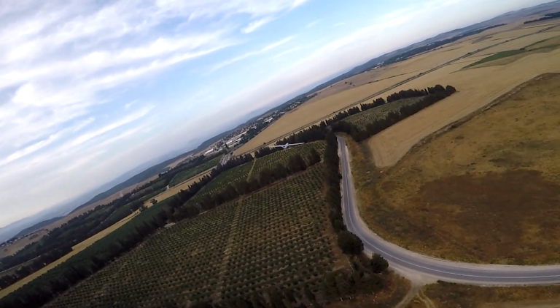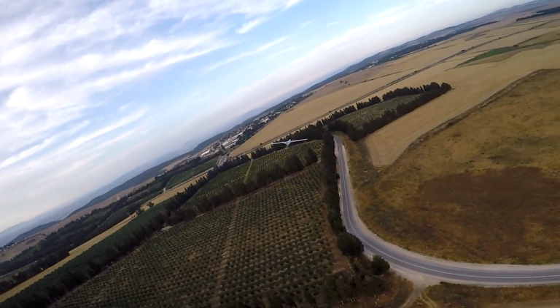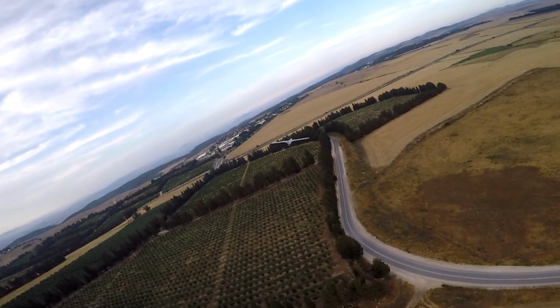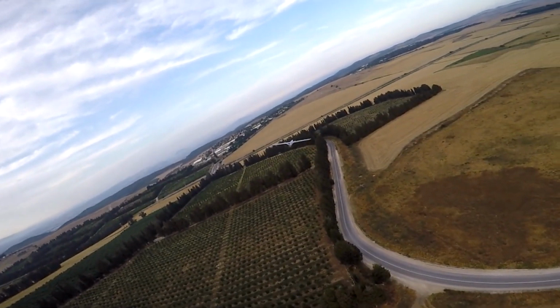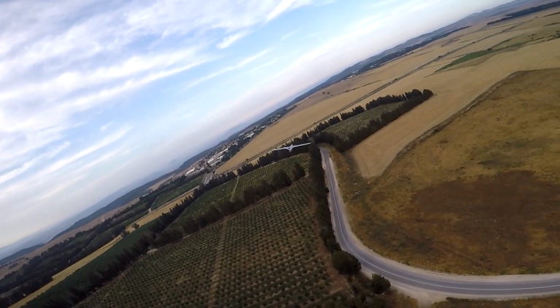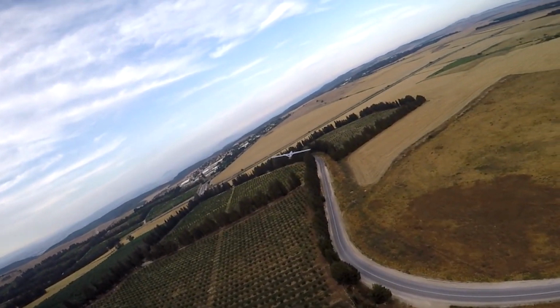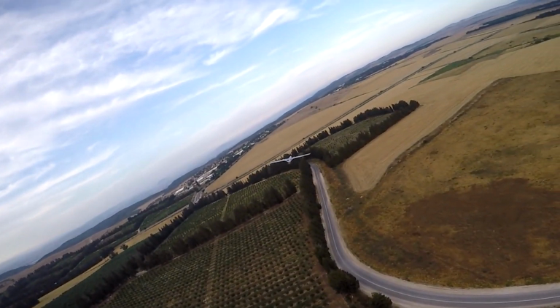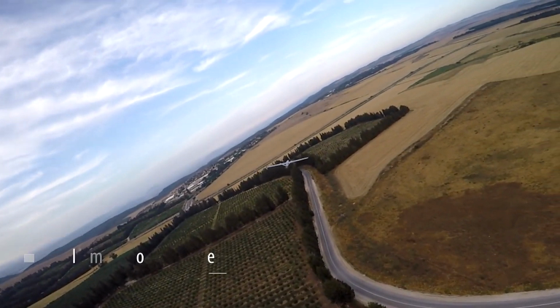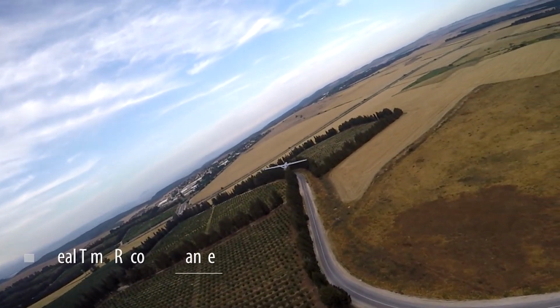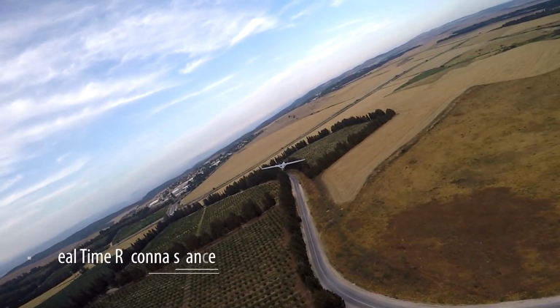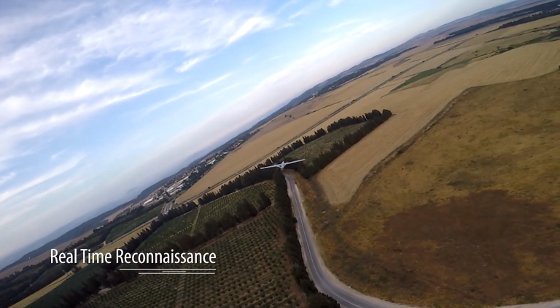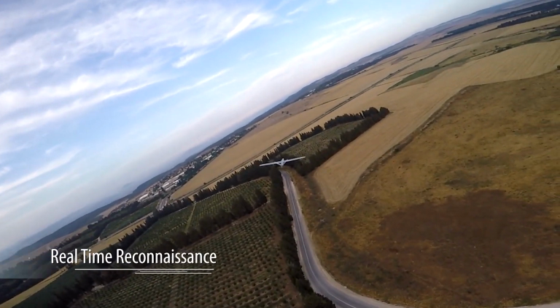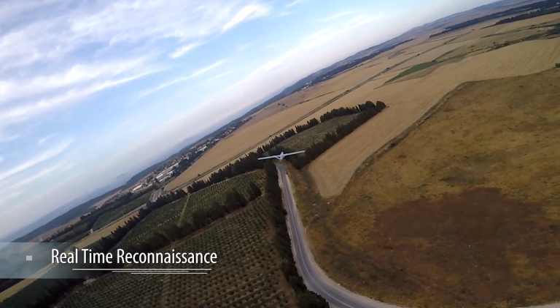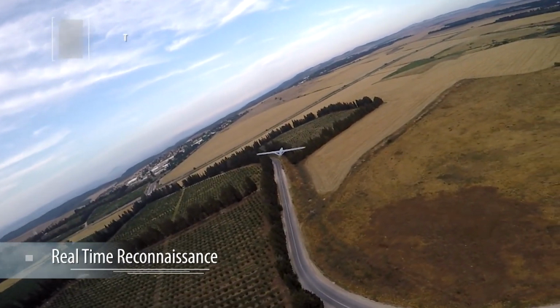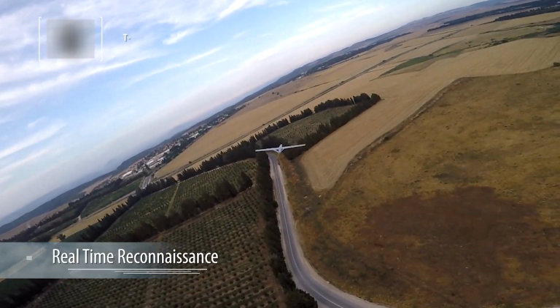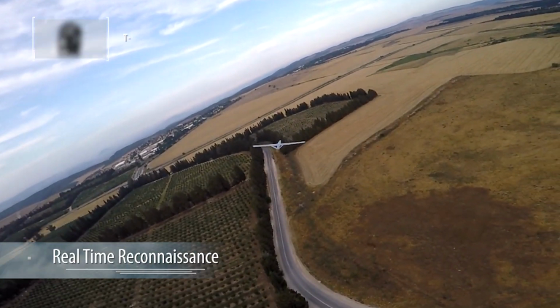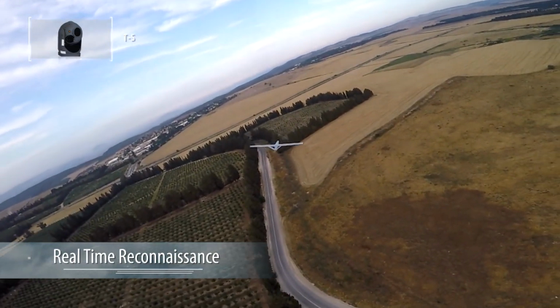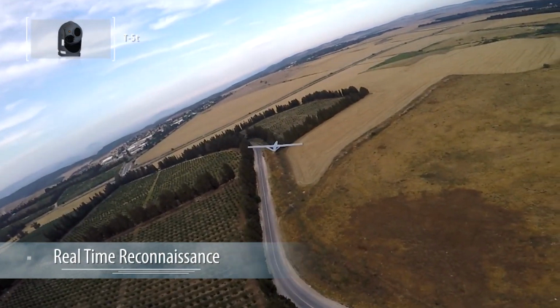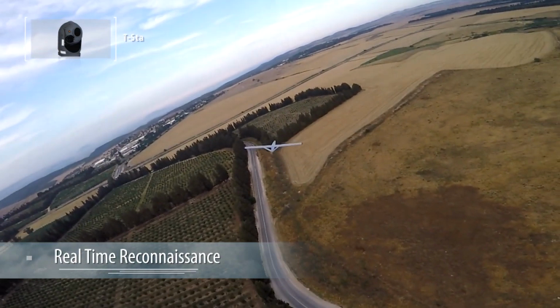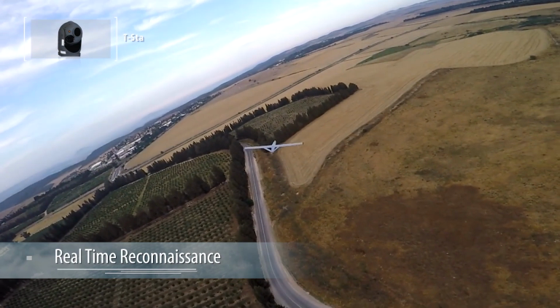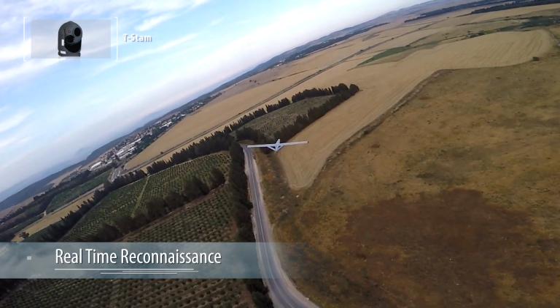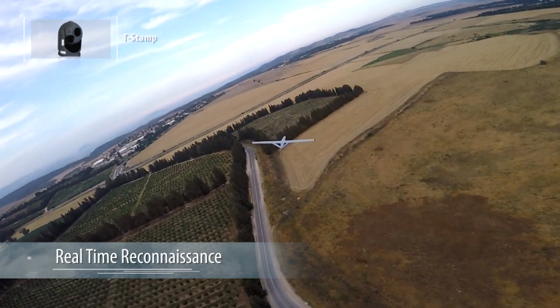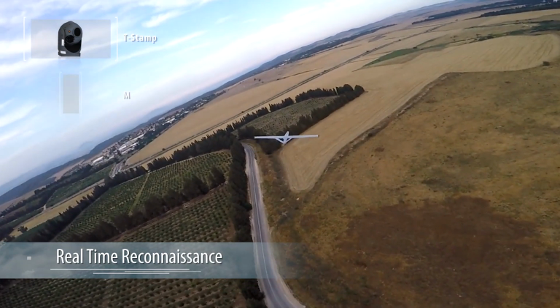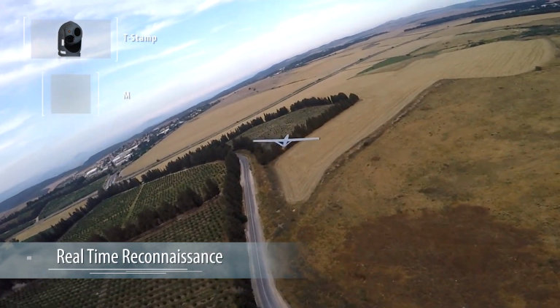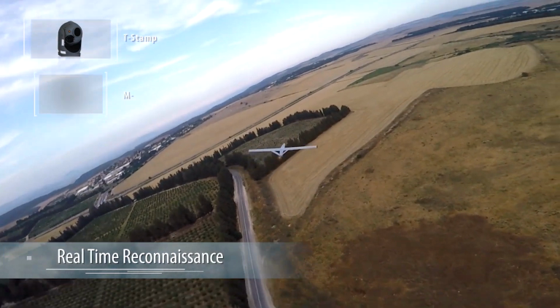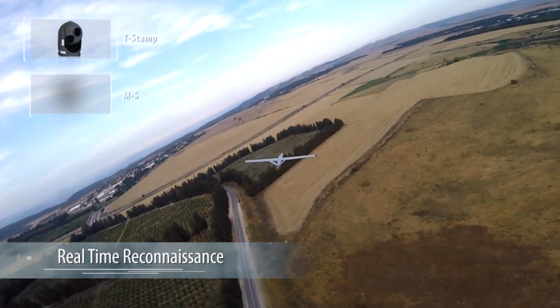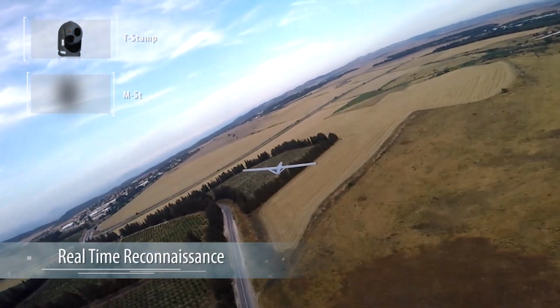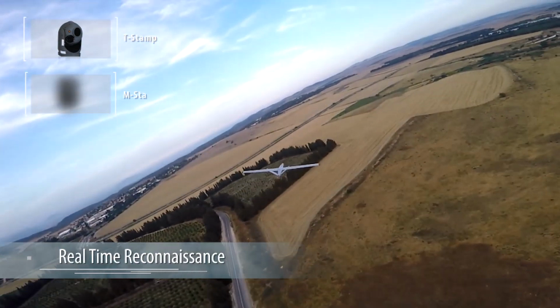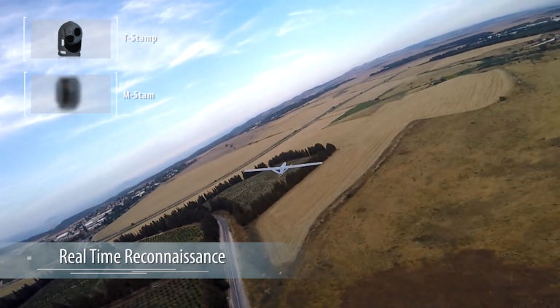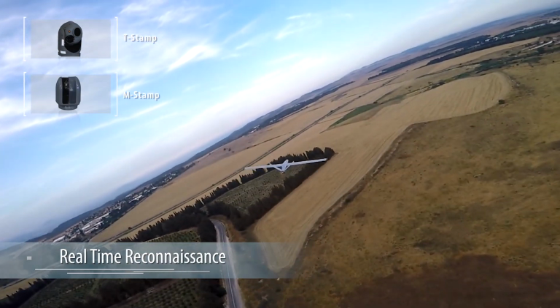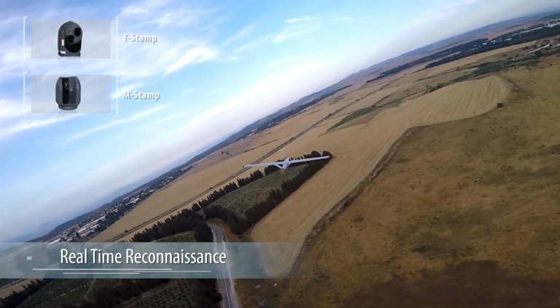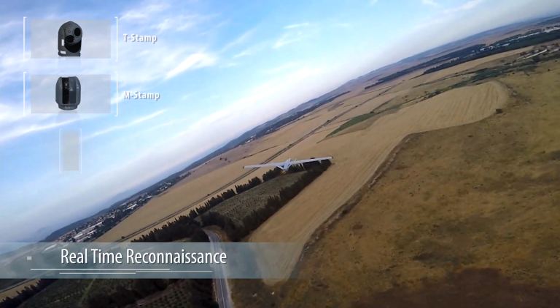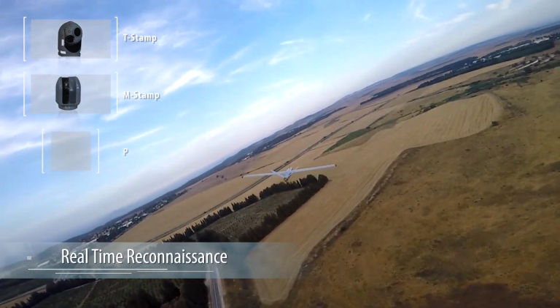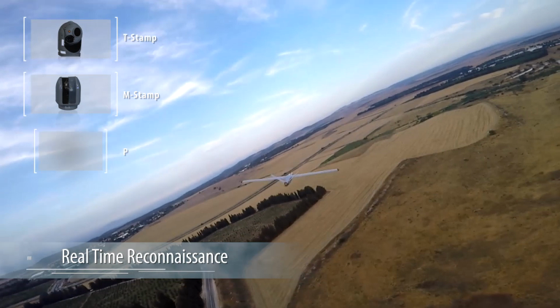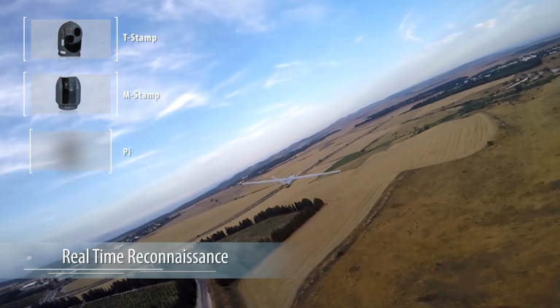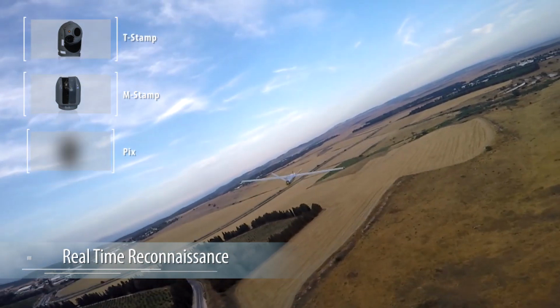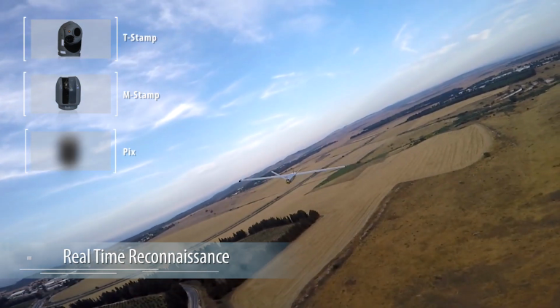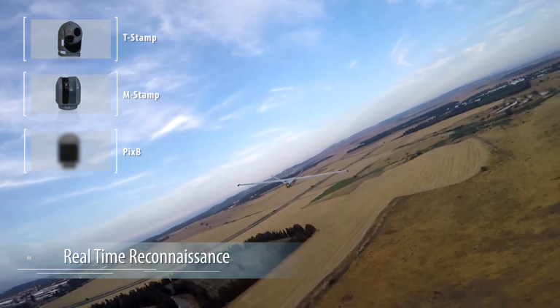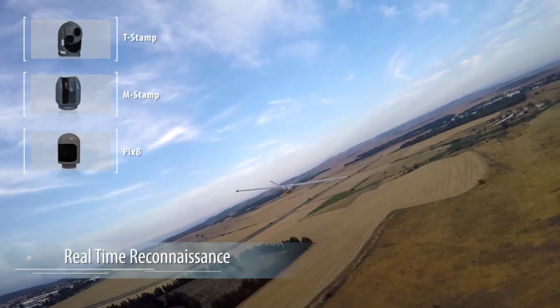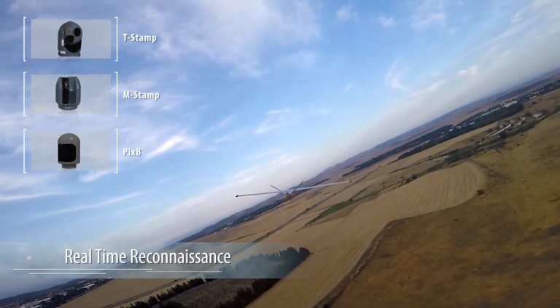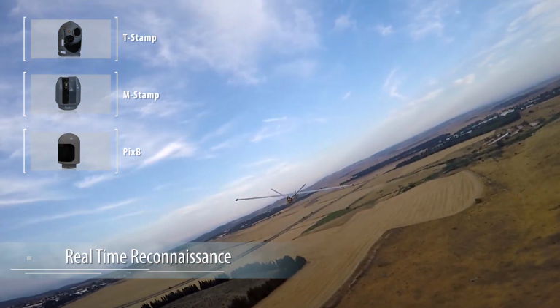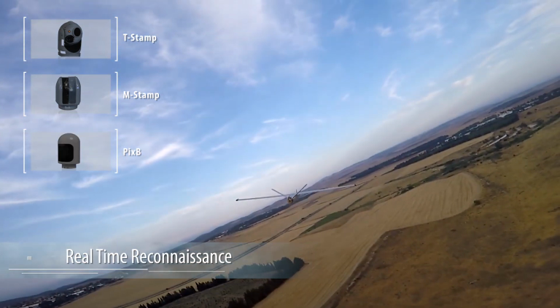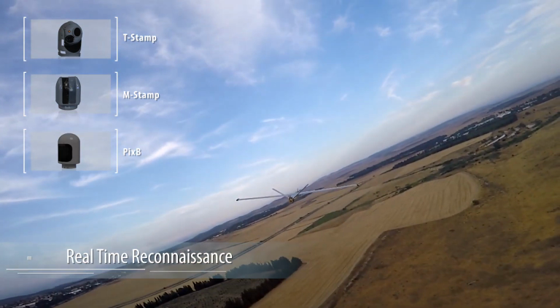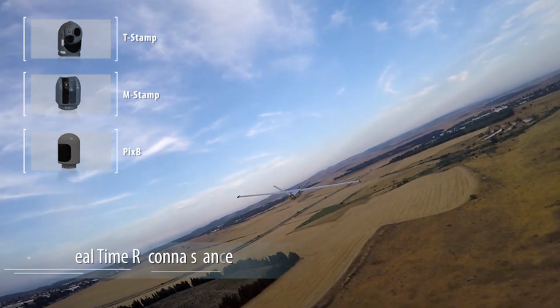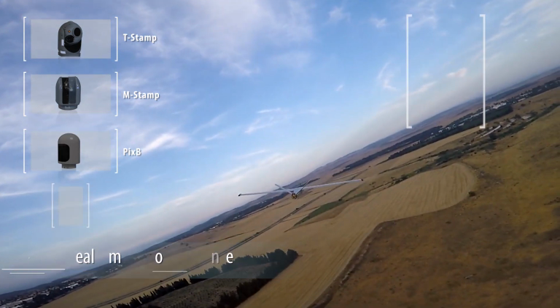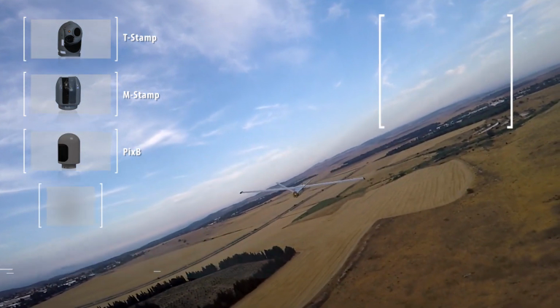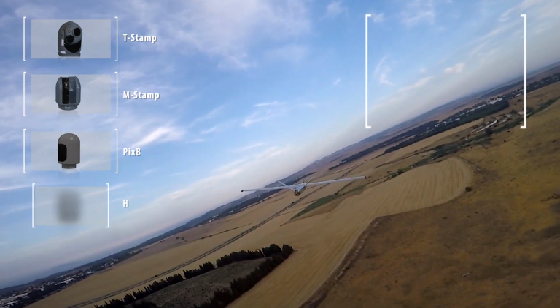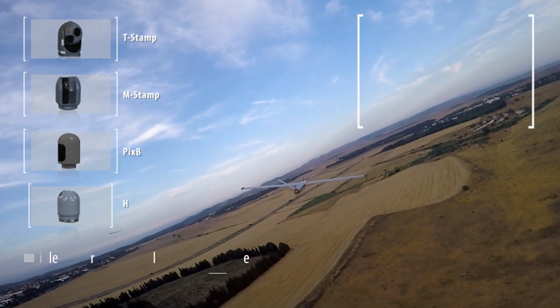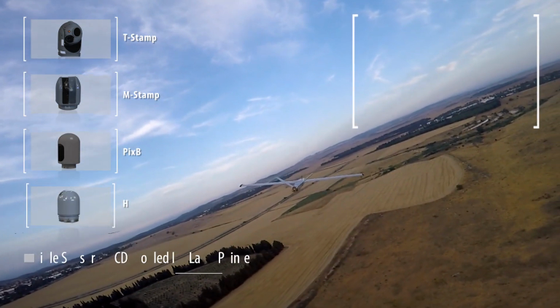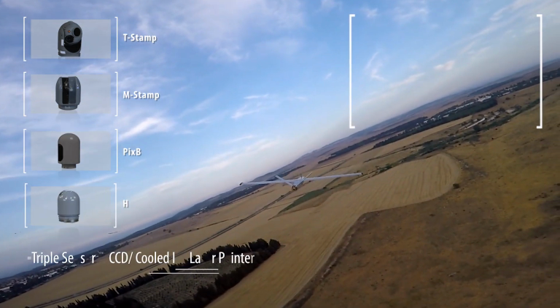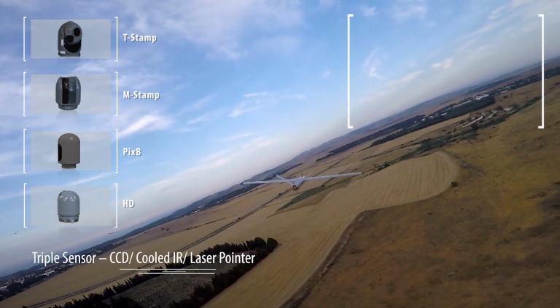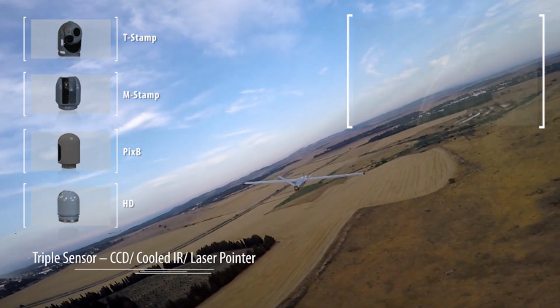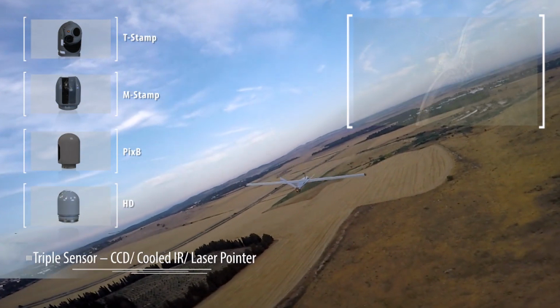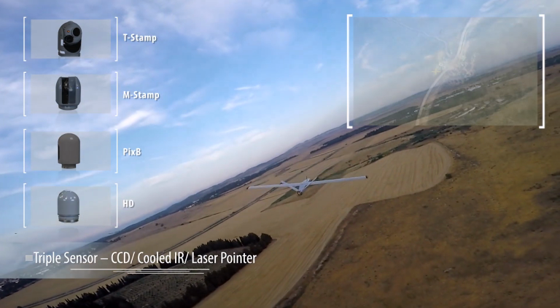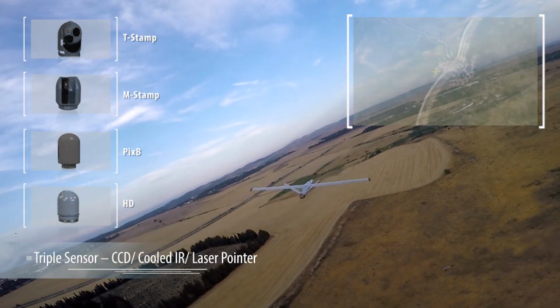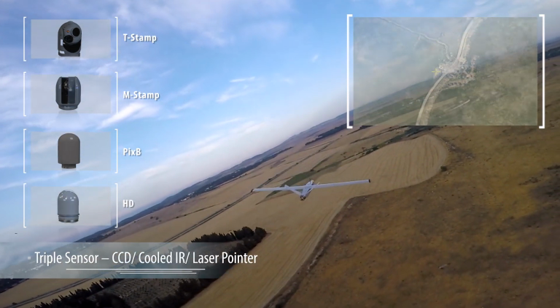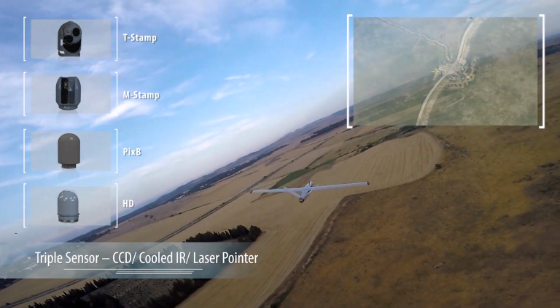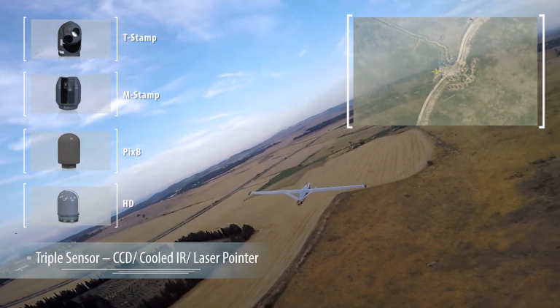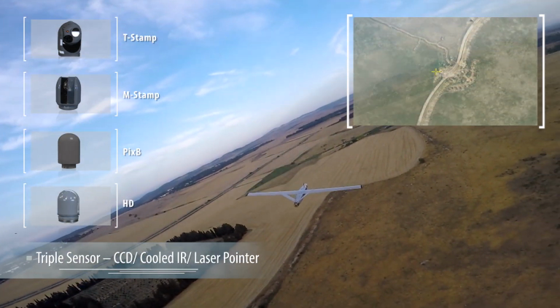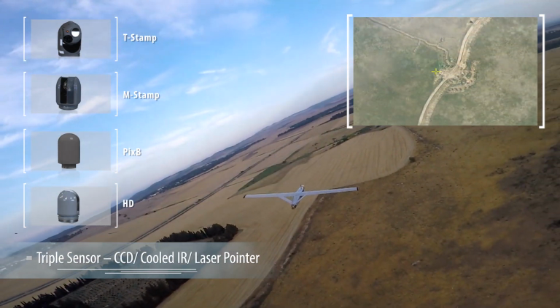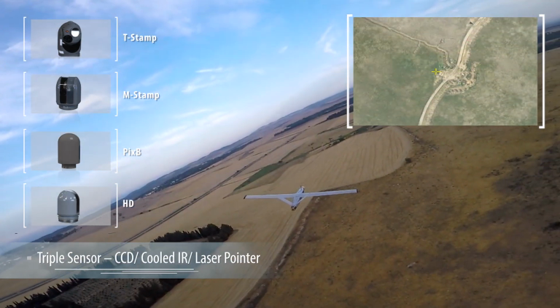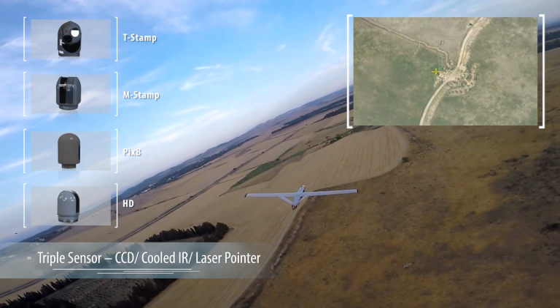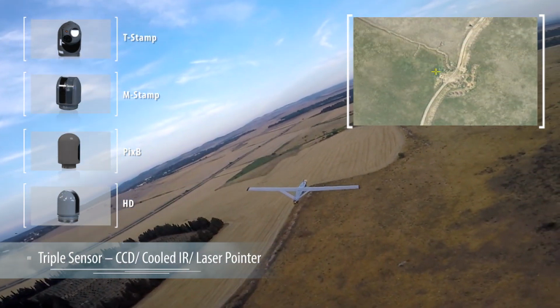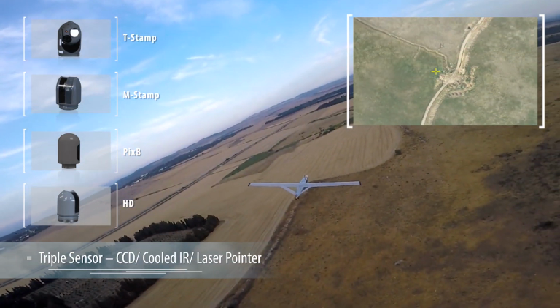The Thunder-B provides continuous, reliable, high-quality, real-time stabilized daytime and IR imagery.